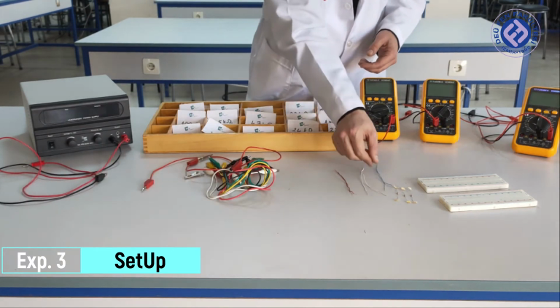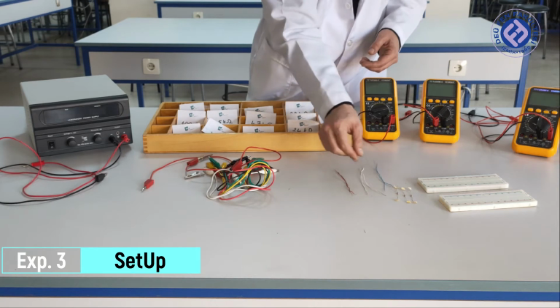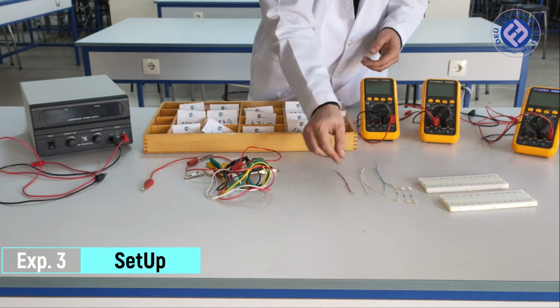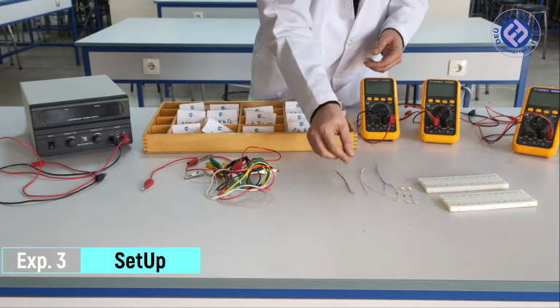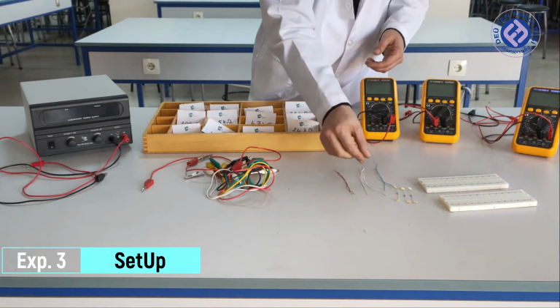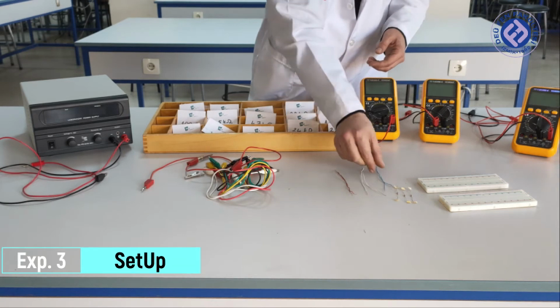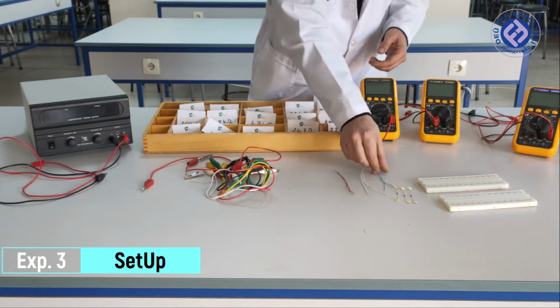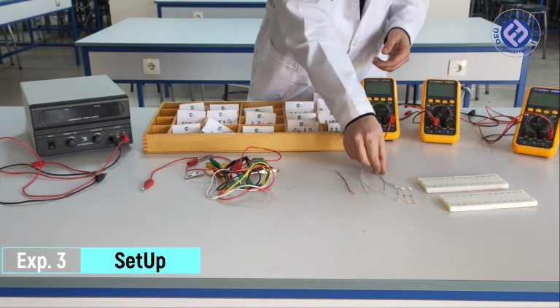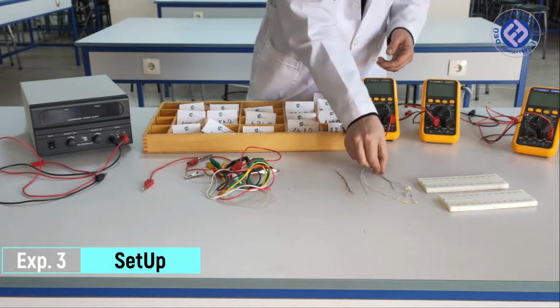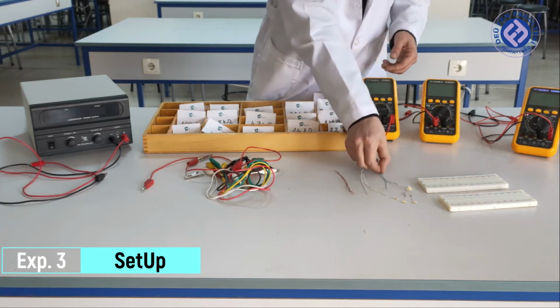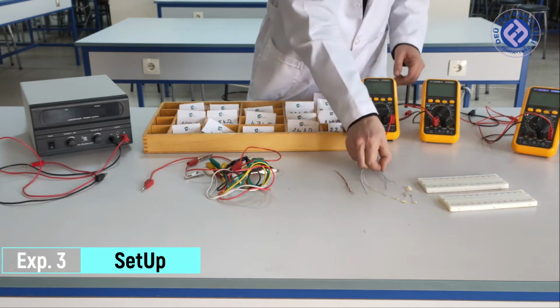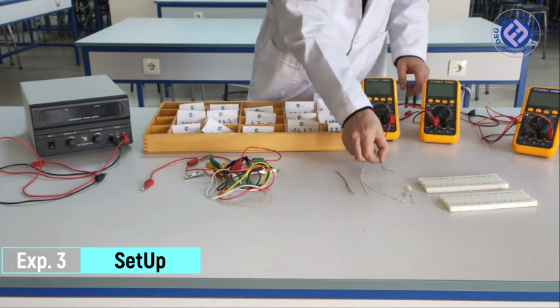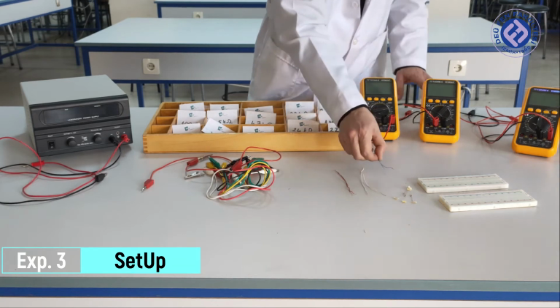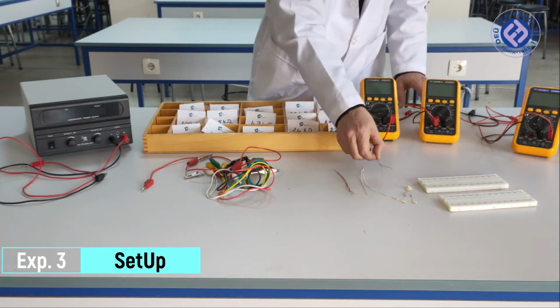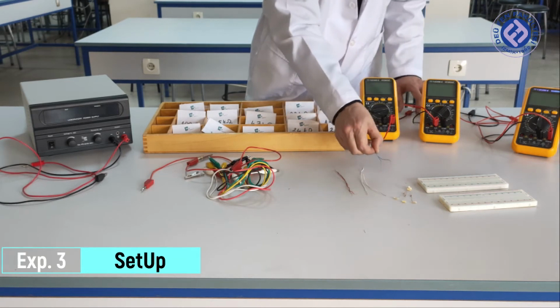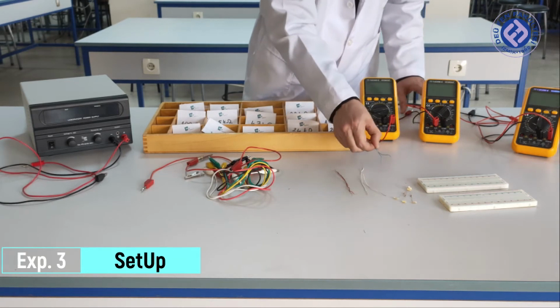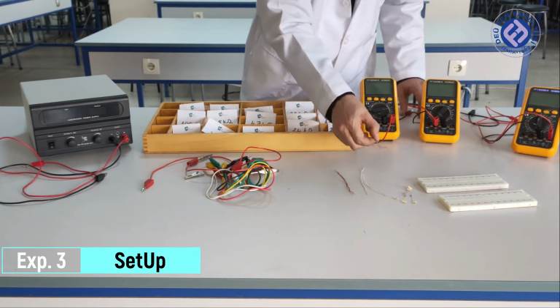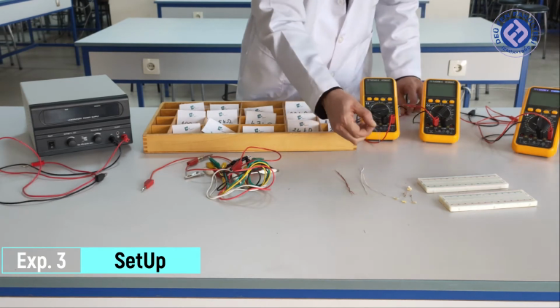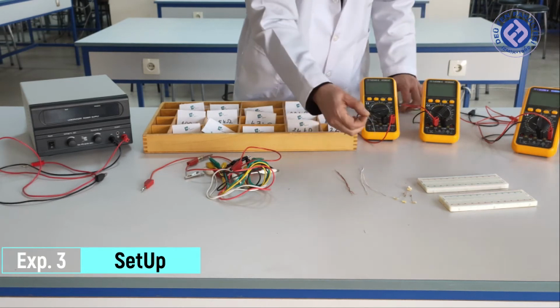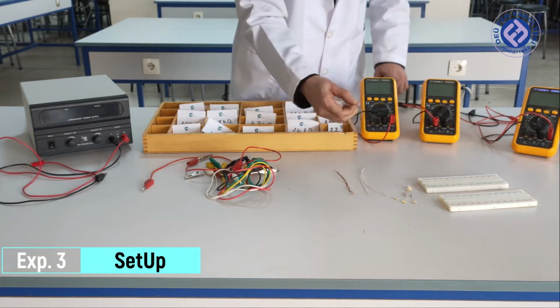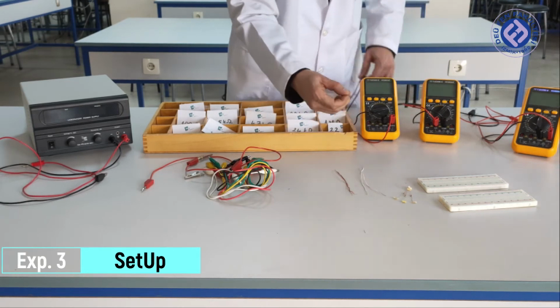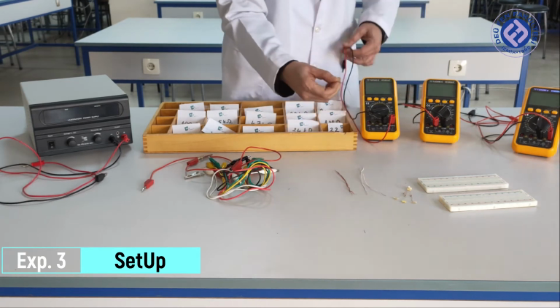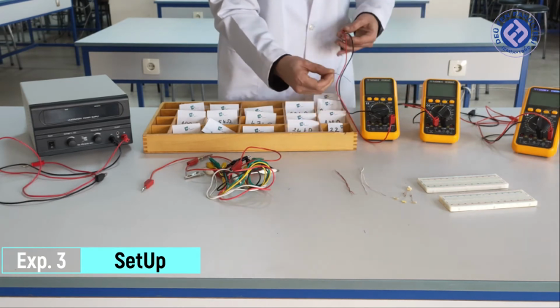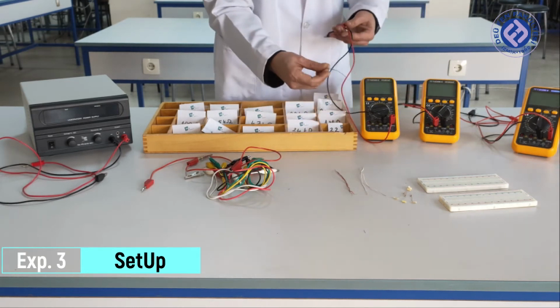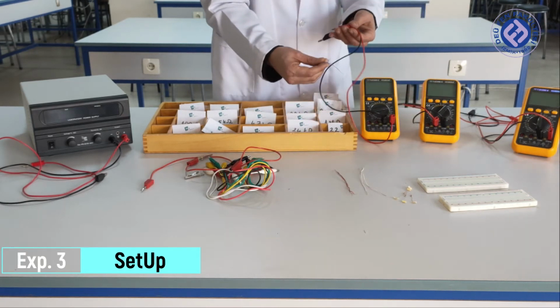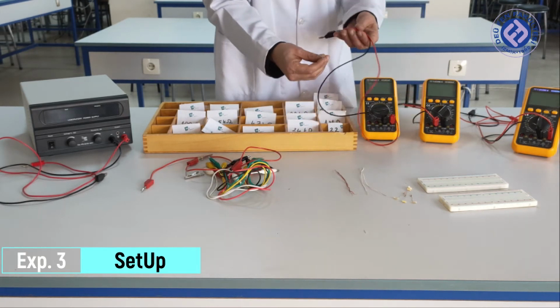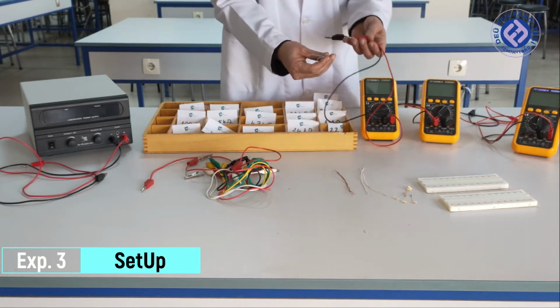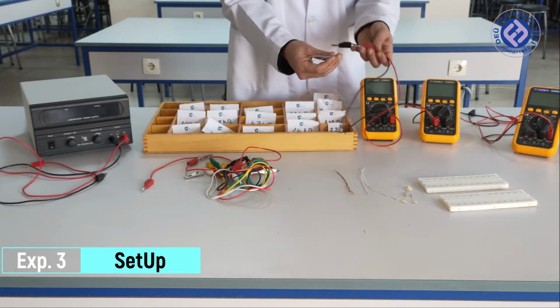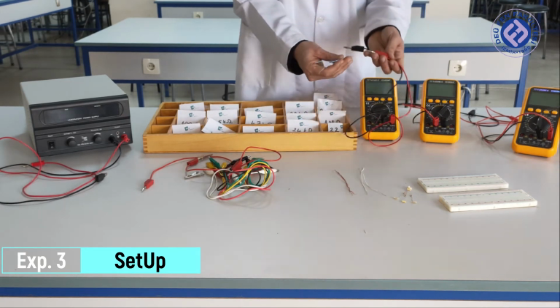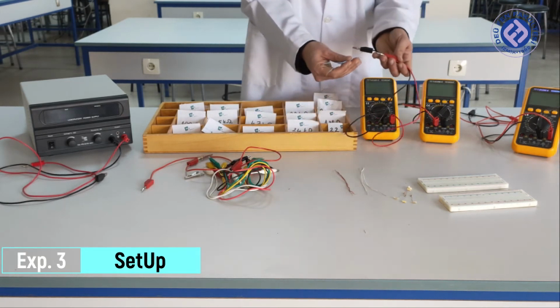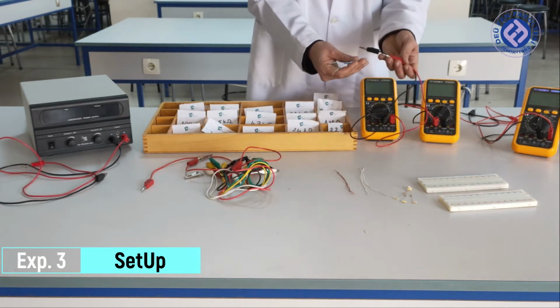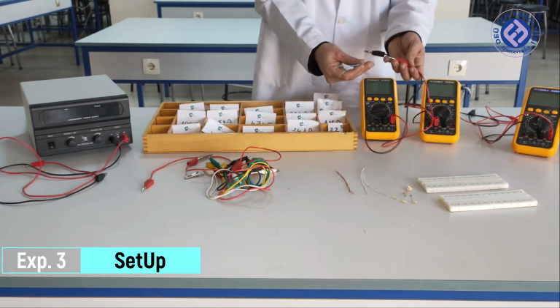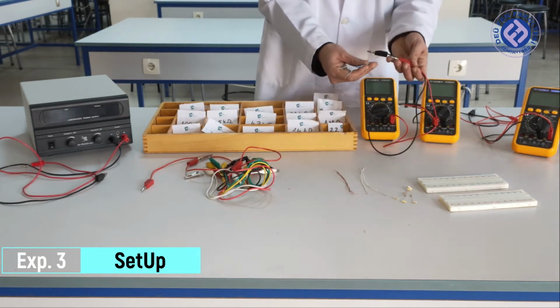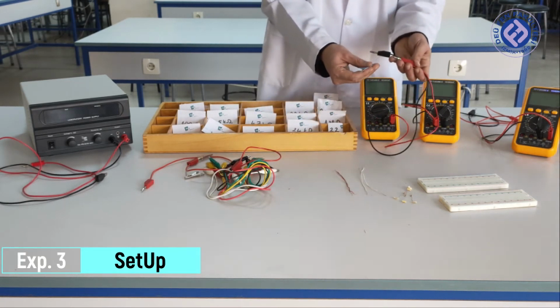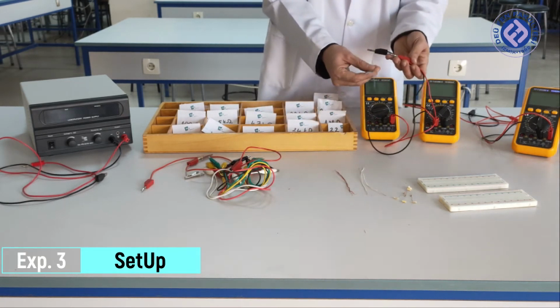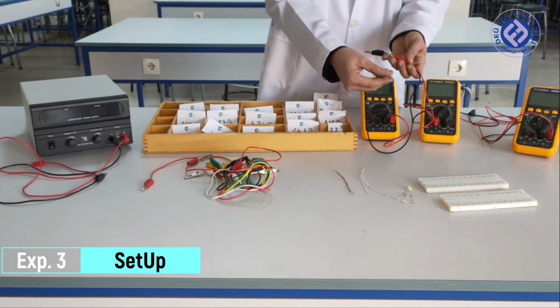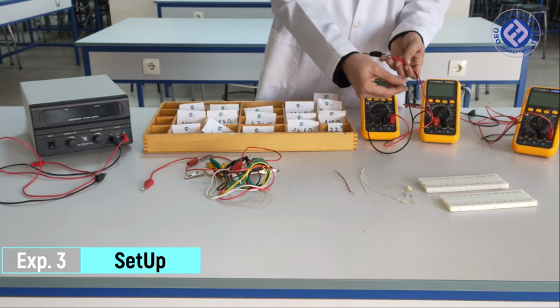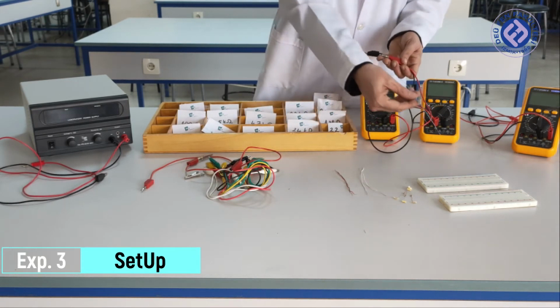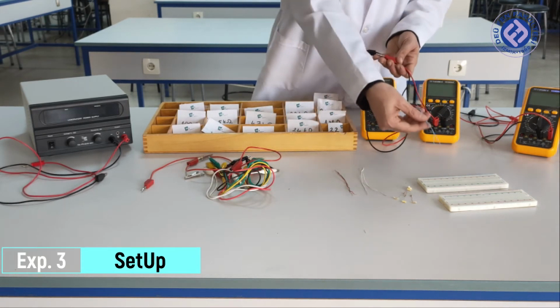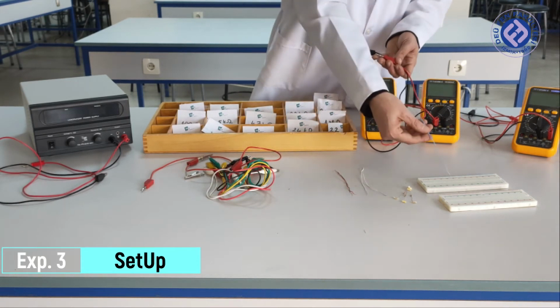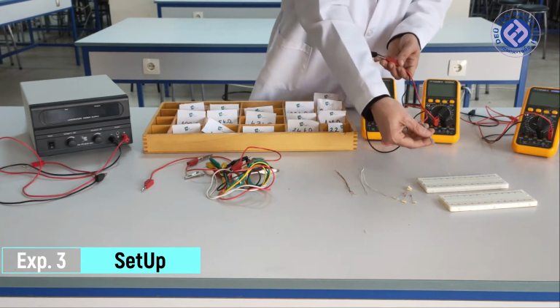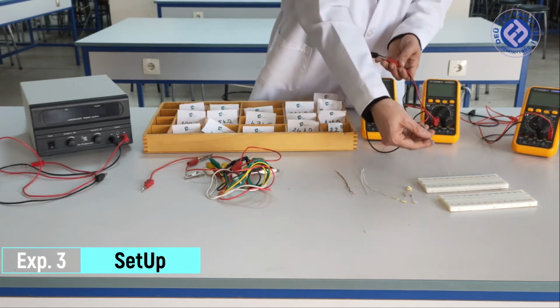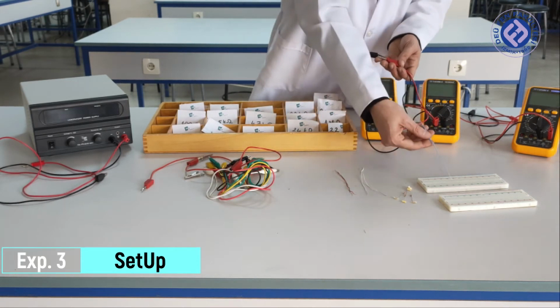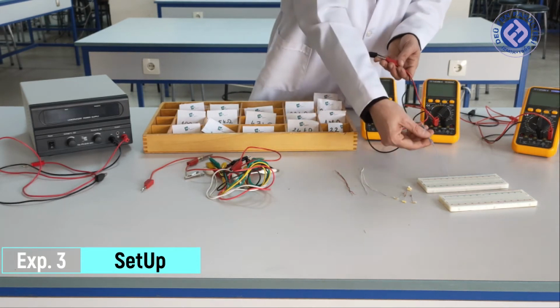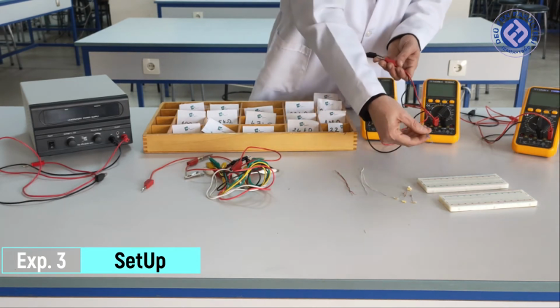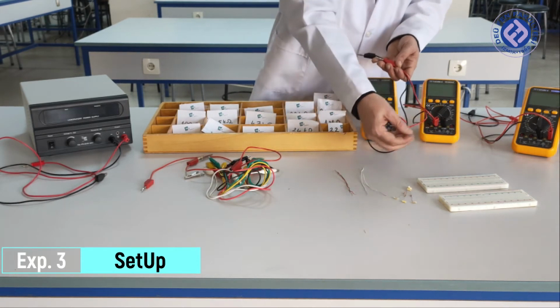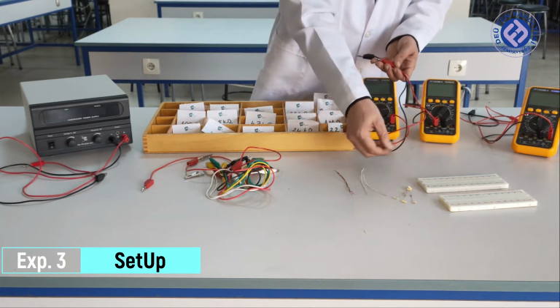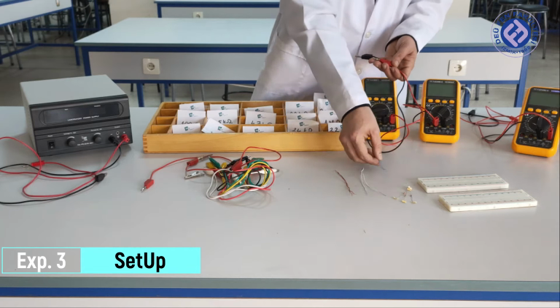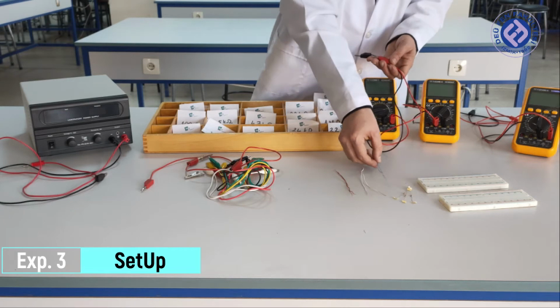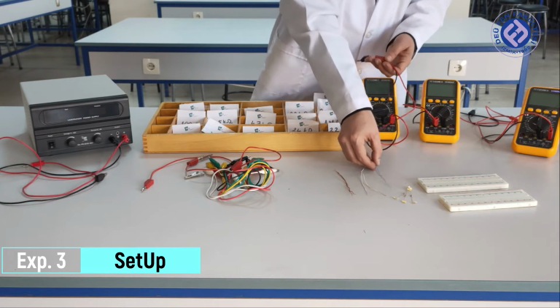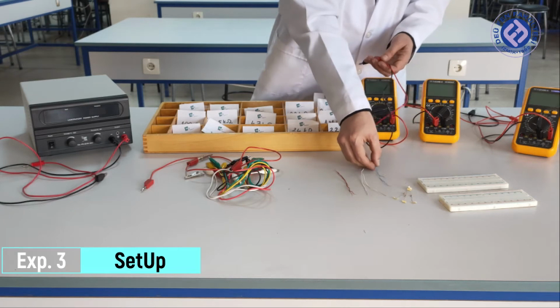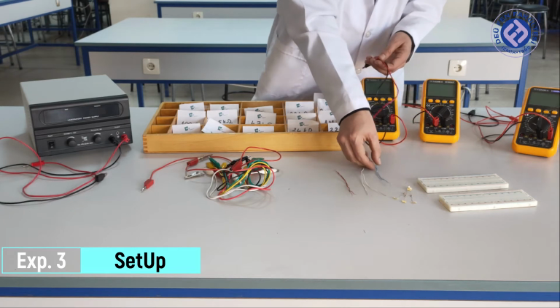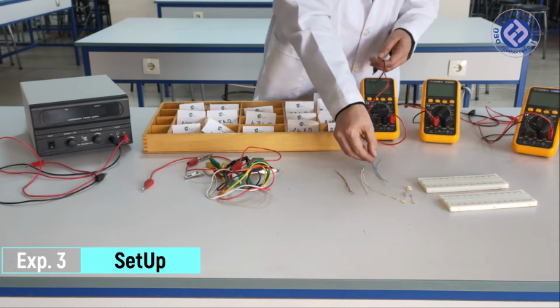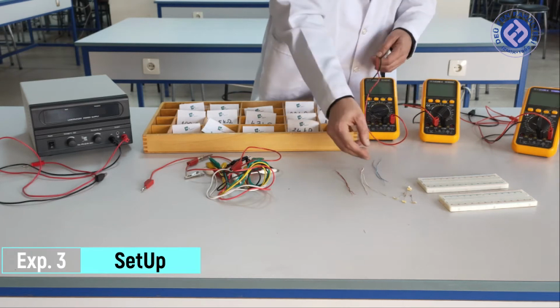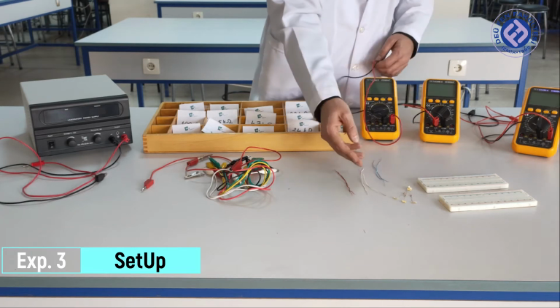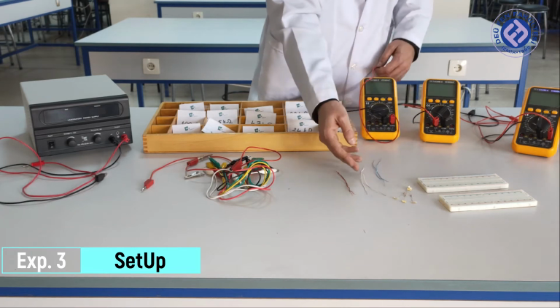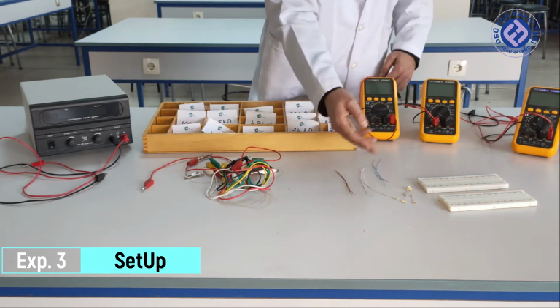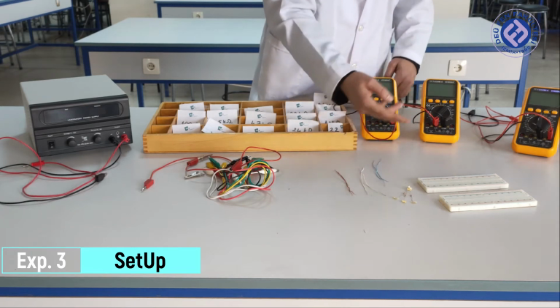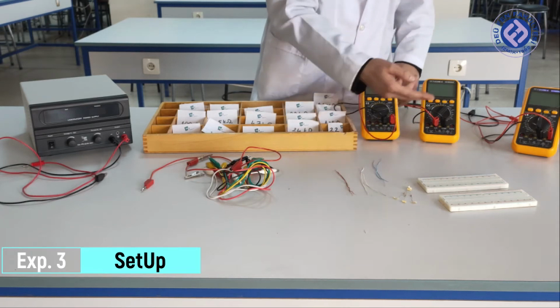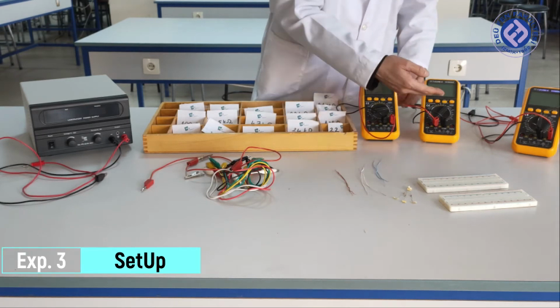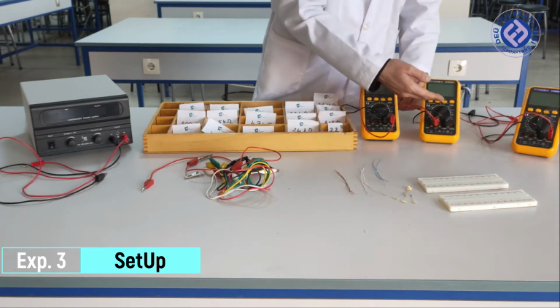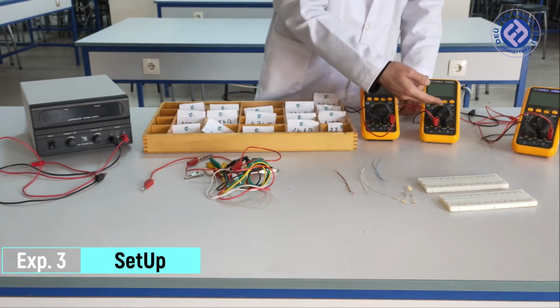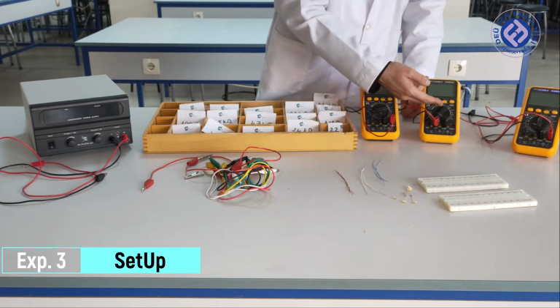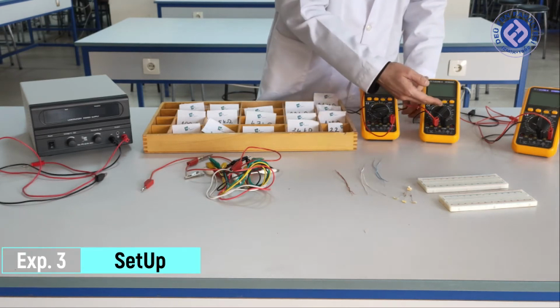We will use our thin connecting cables to connect our power supply and multimeters to our electronic board.